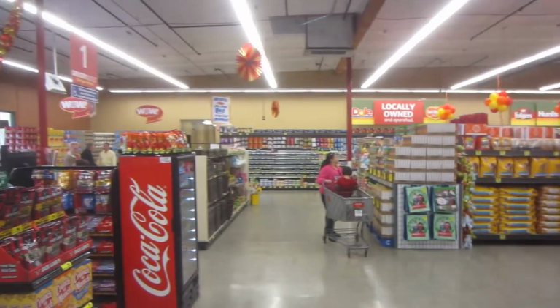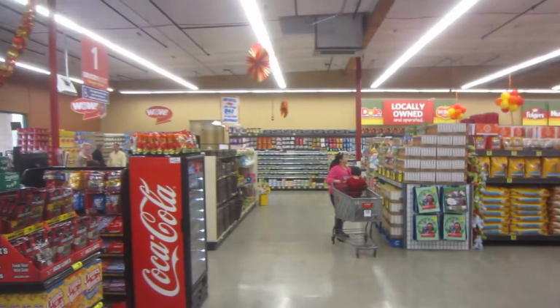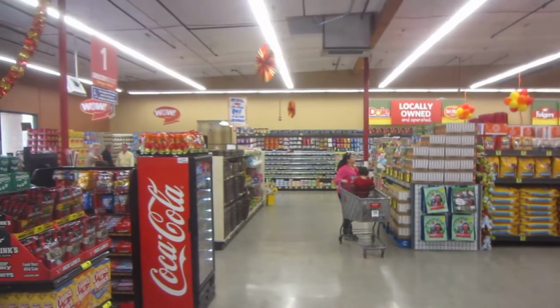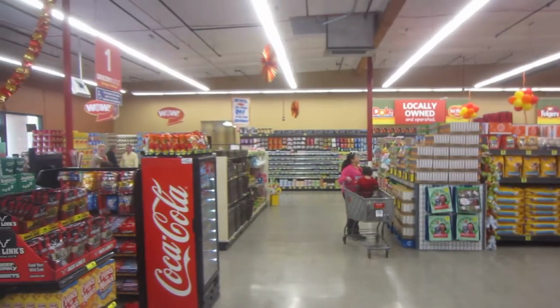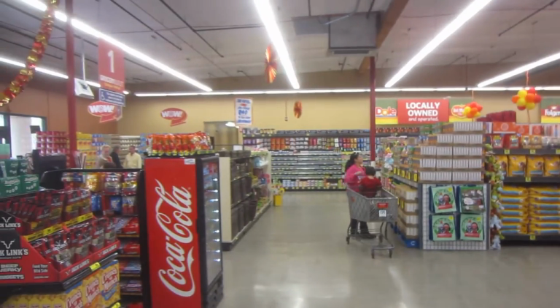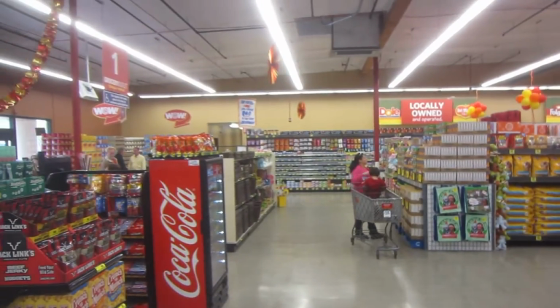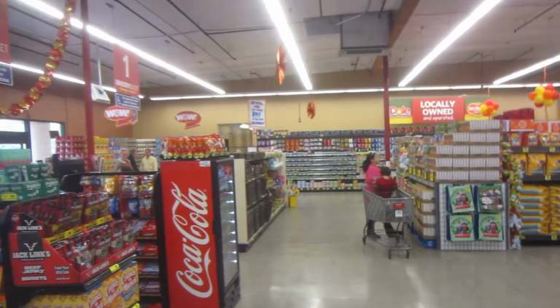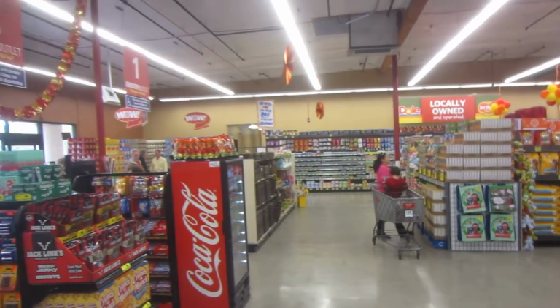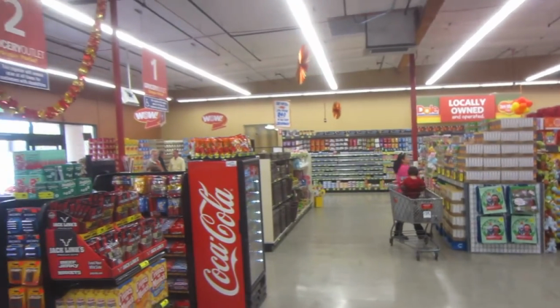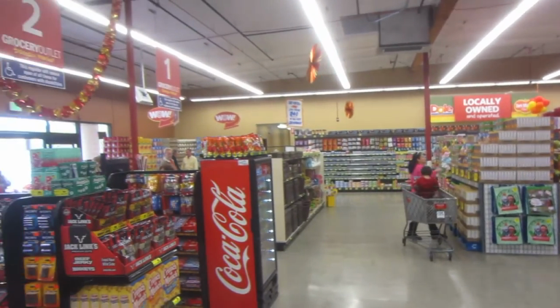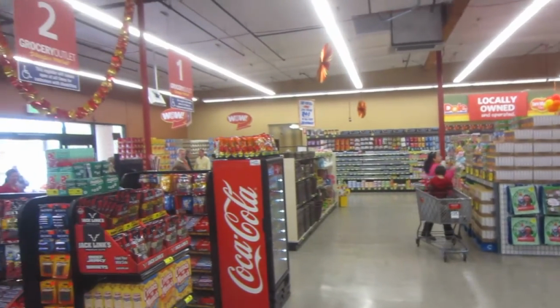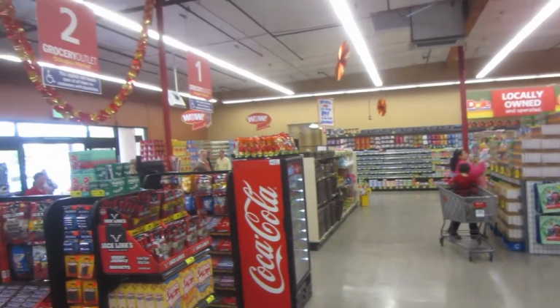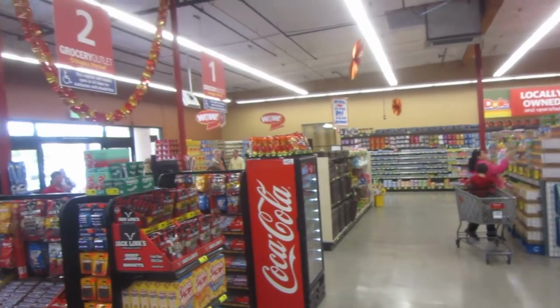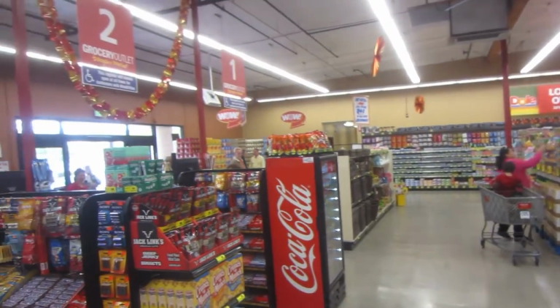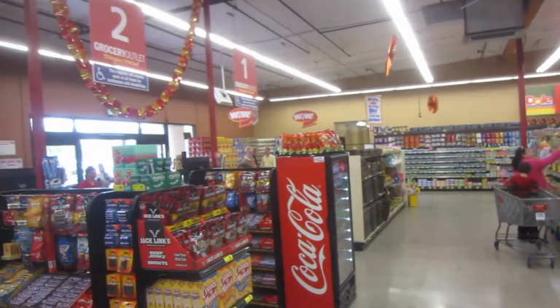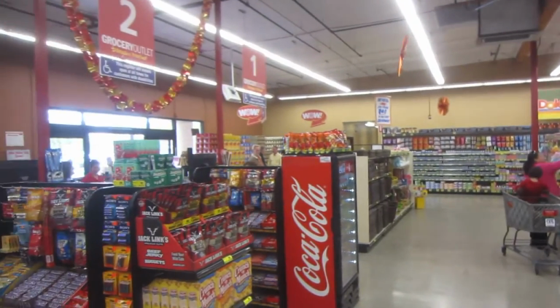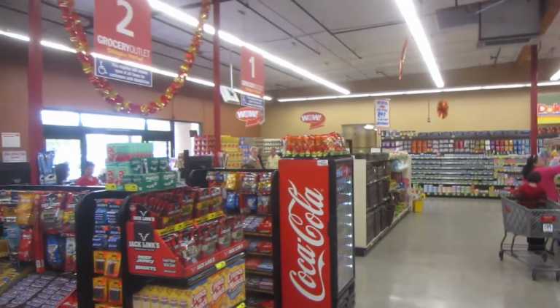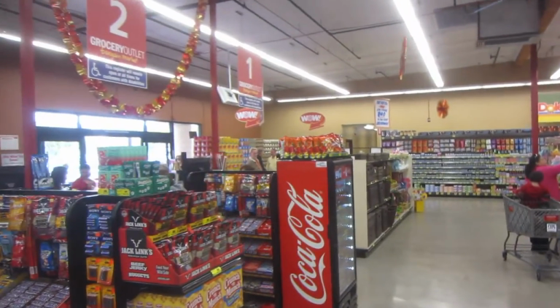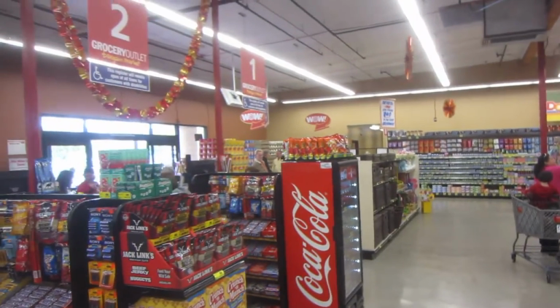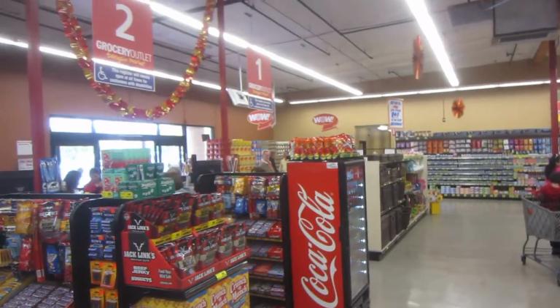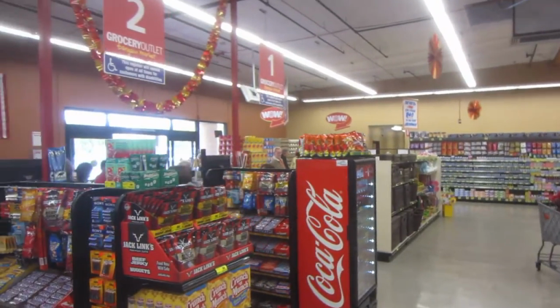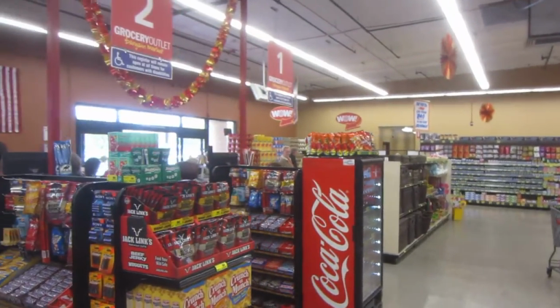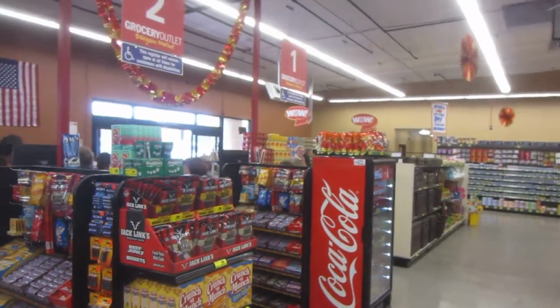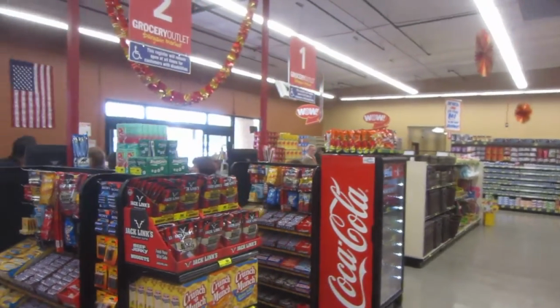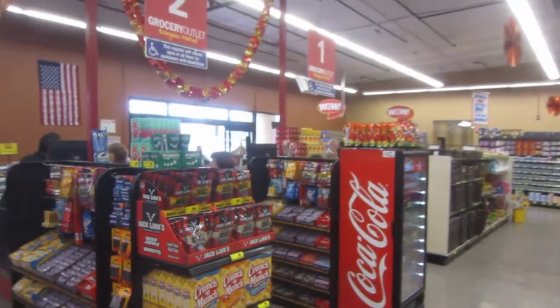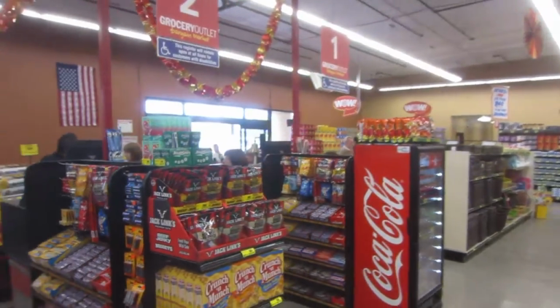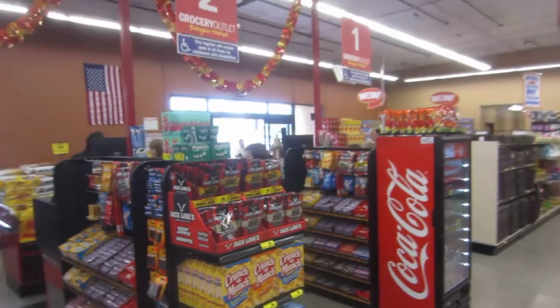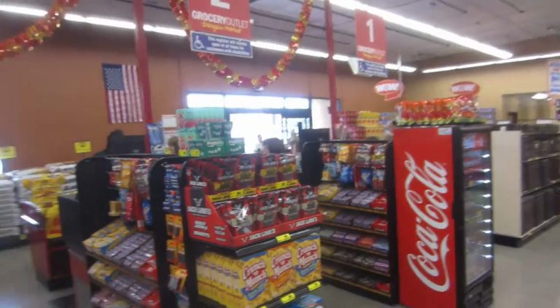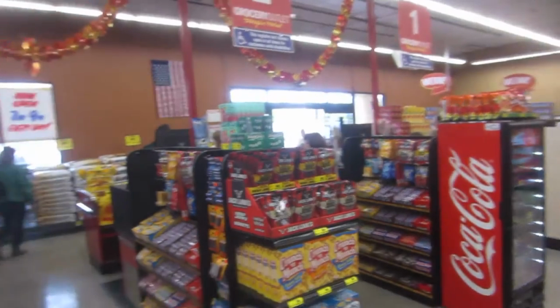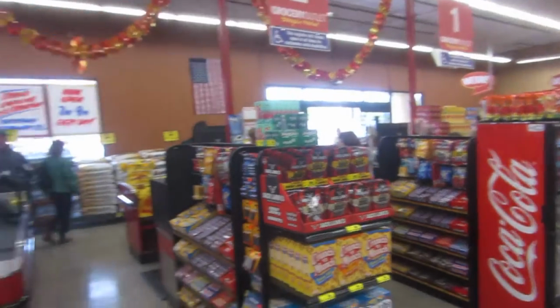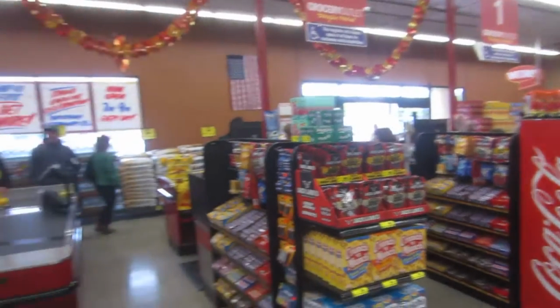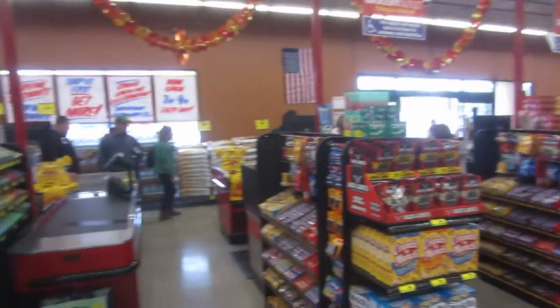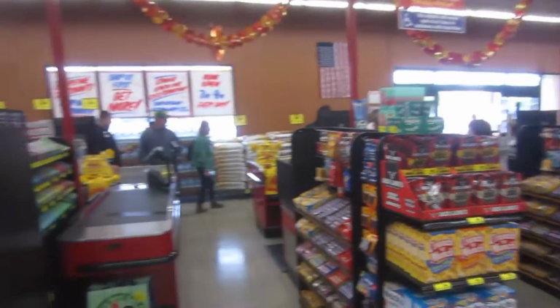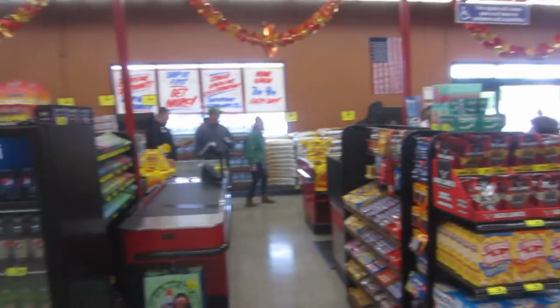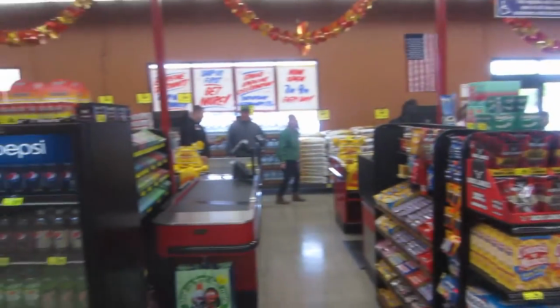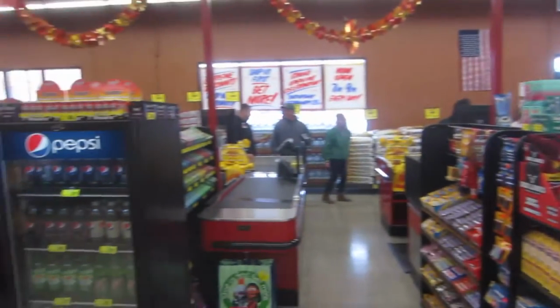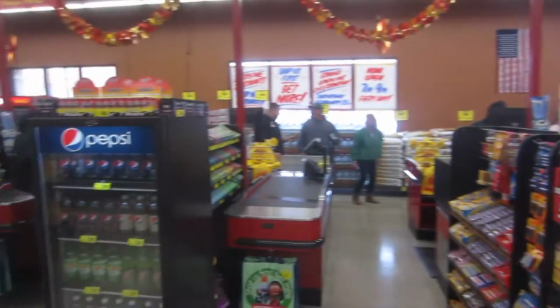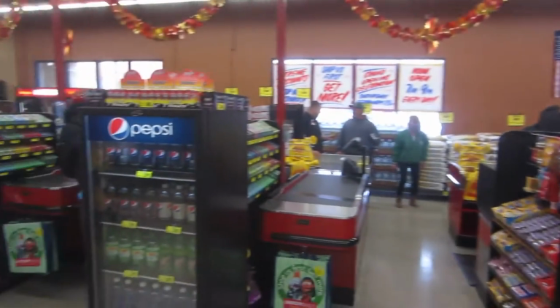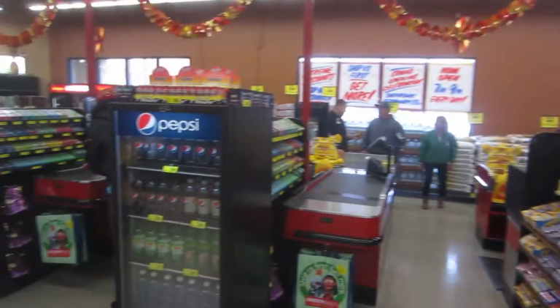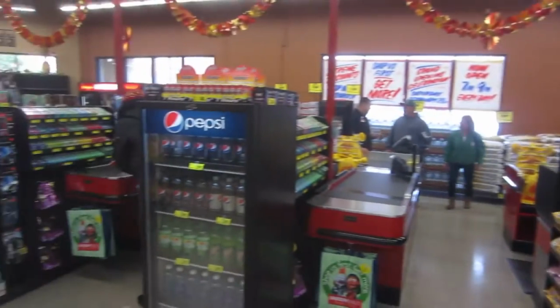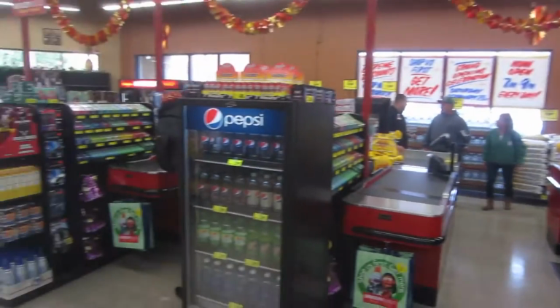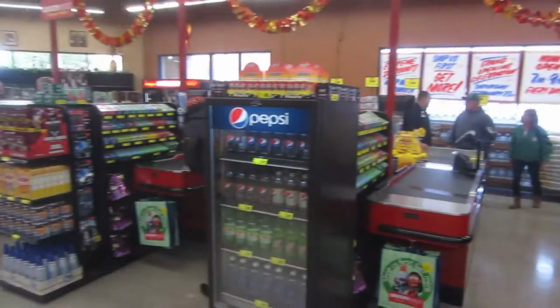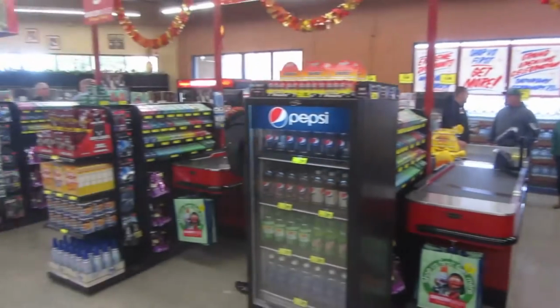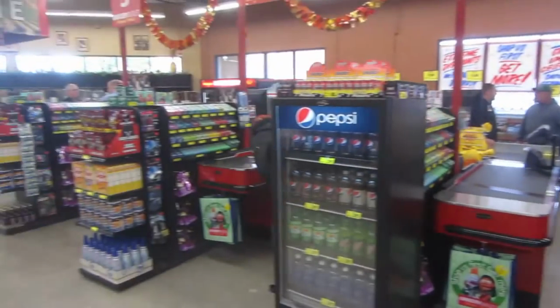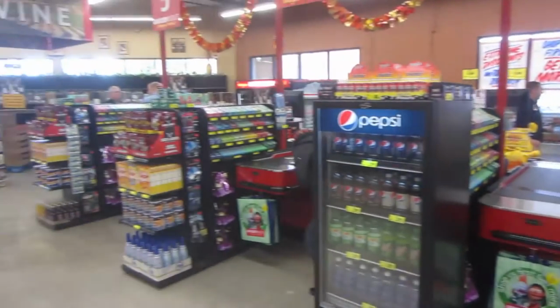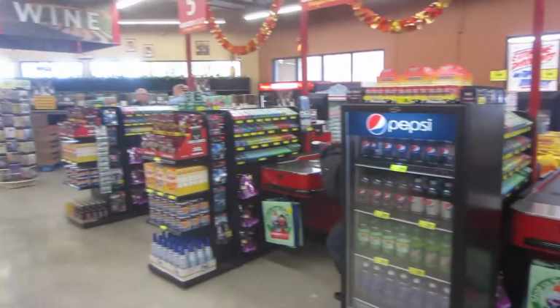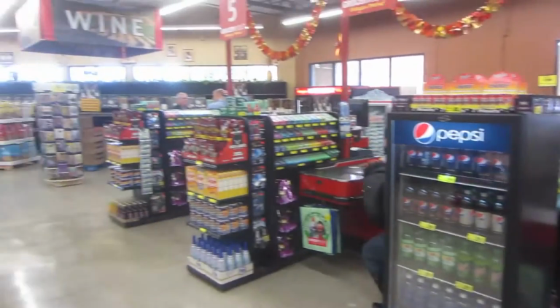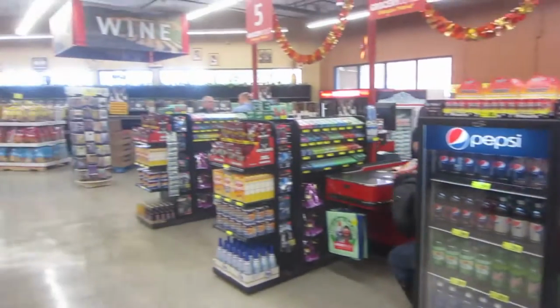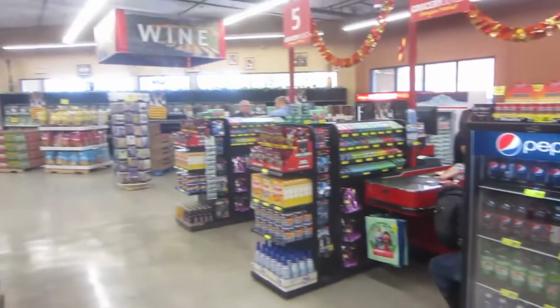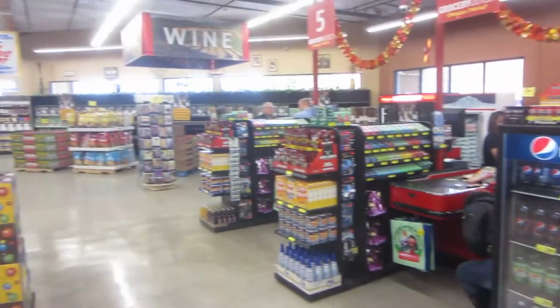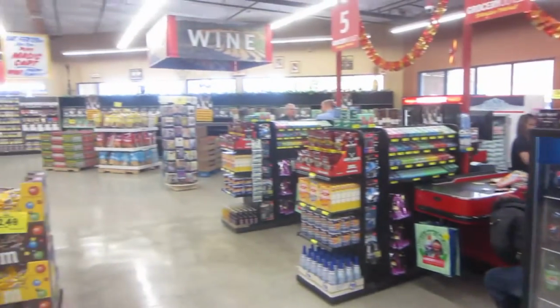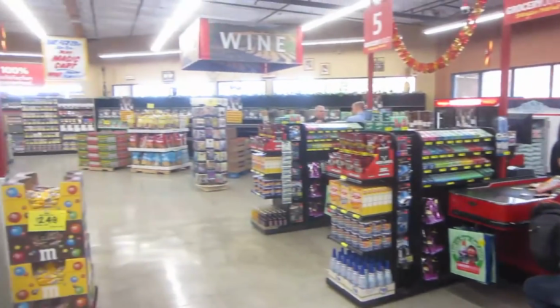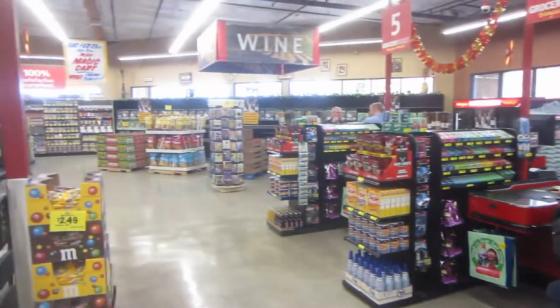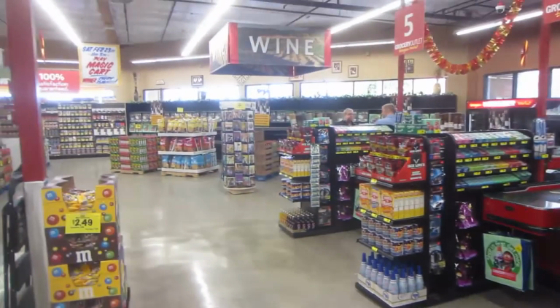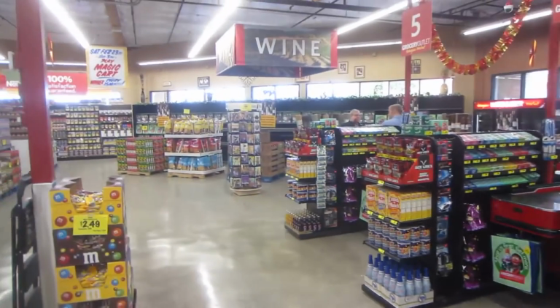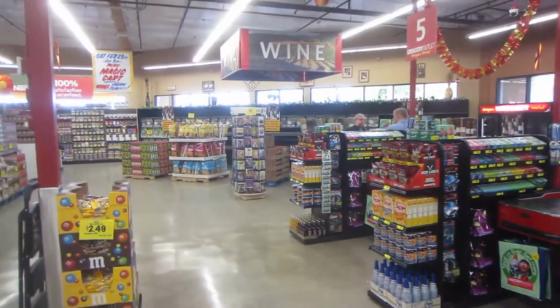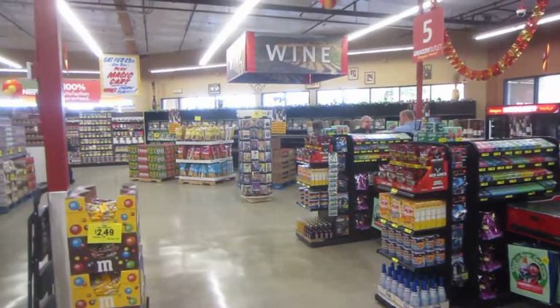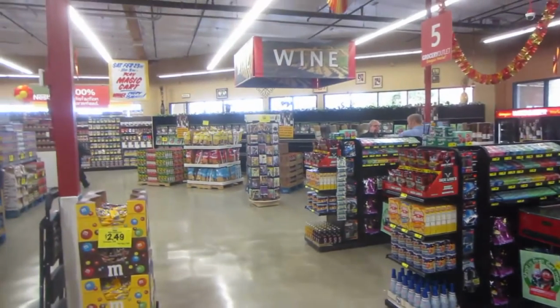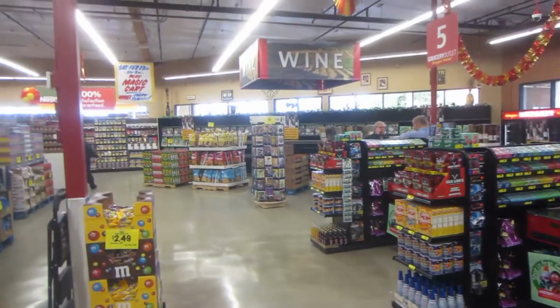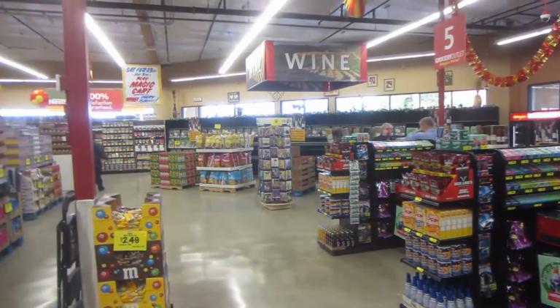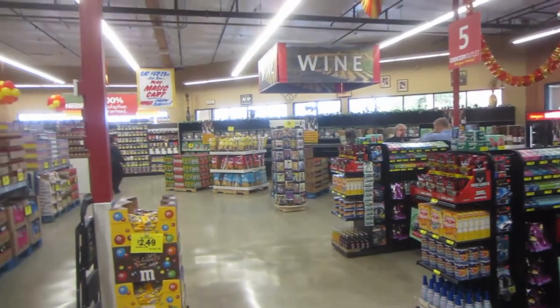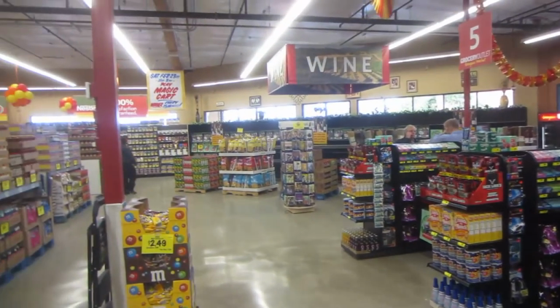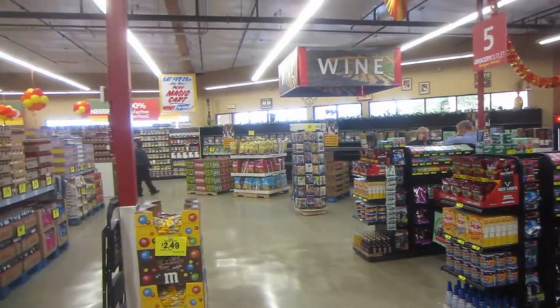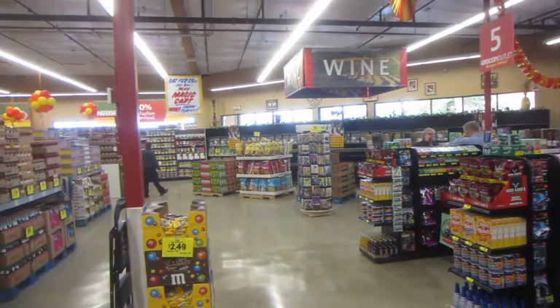Check stands here. Check stands entry area here. And wine section.